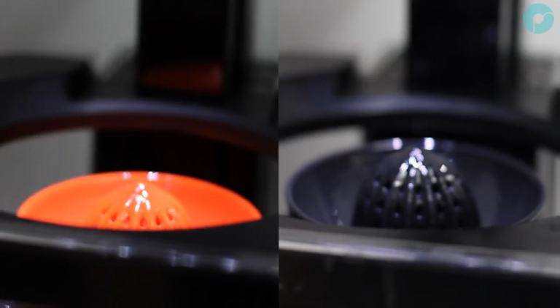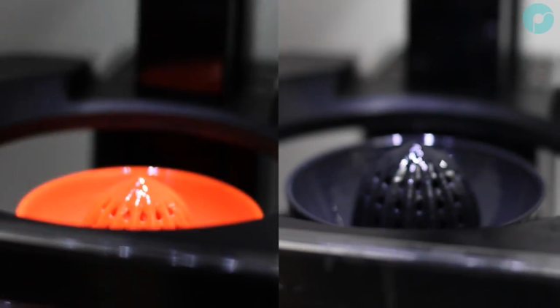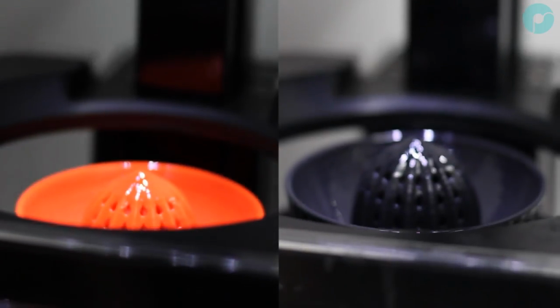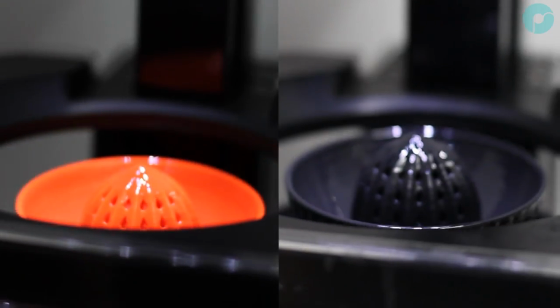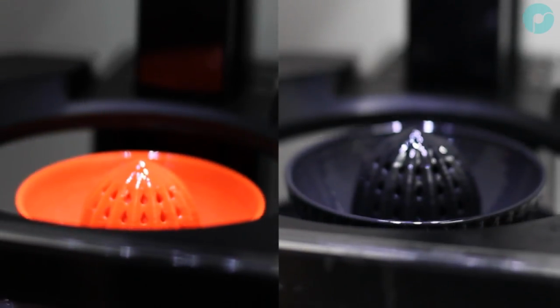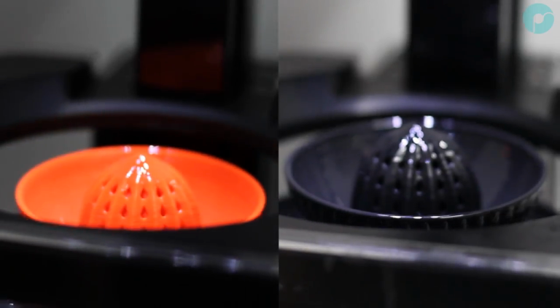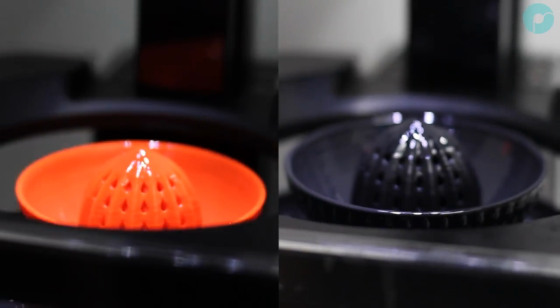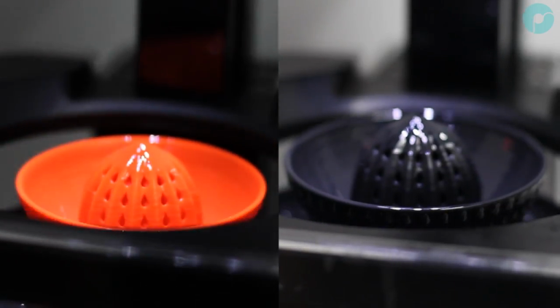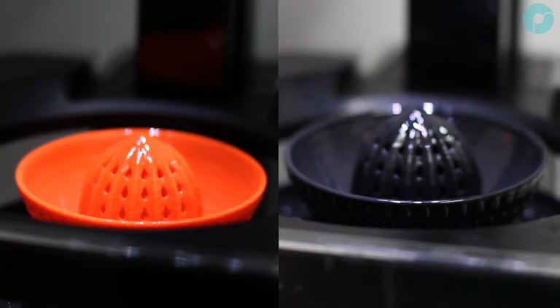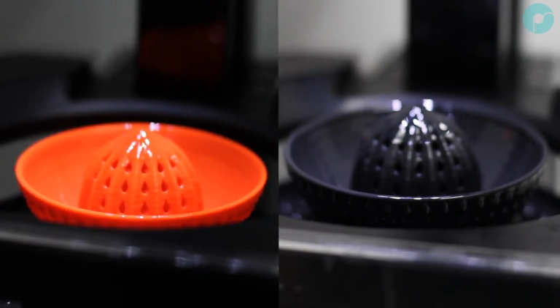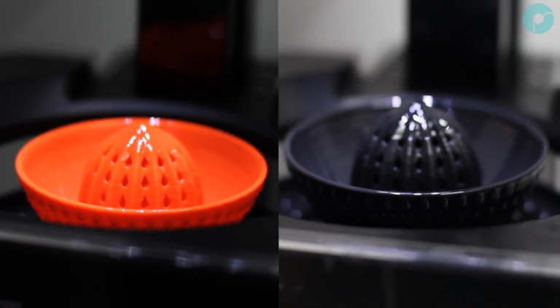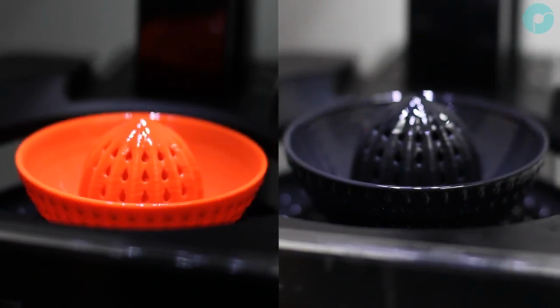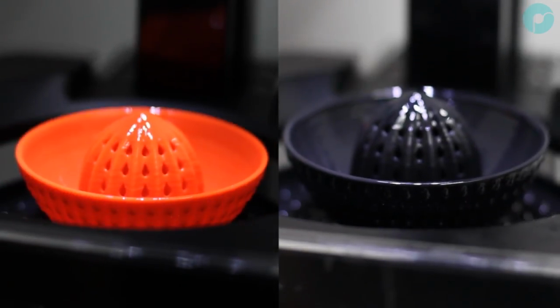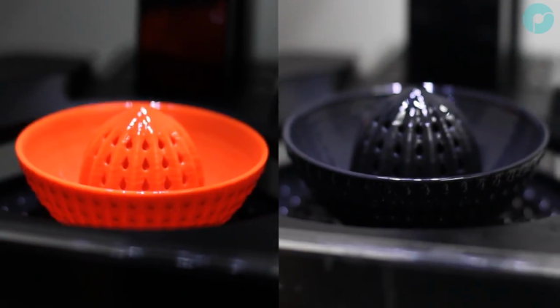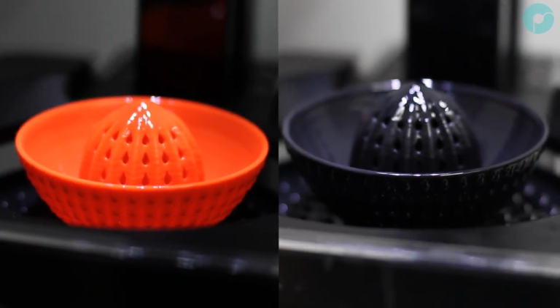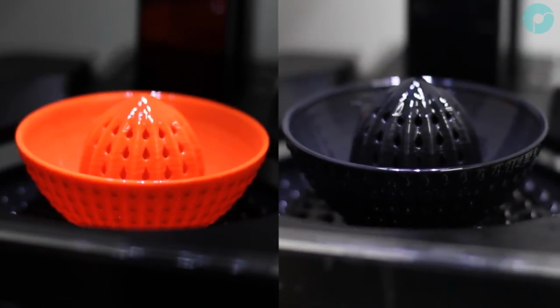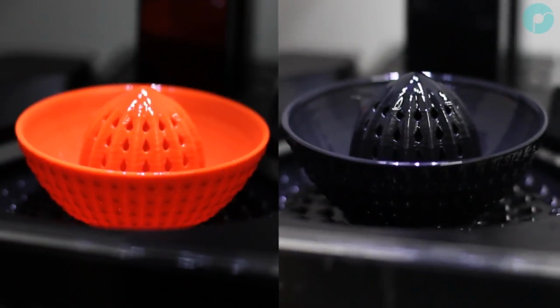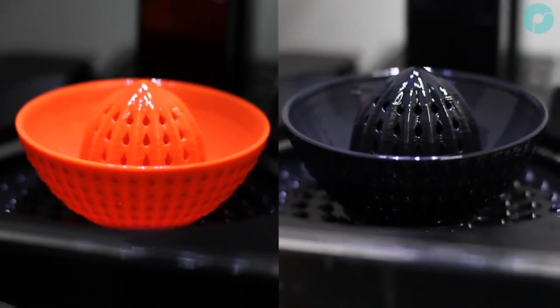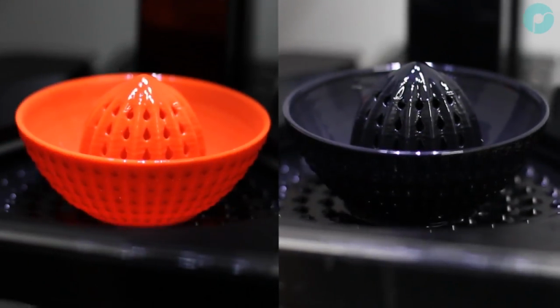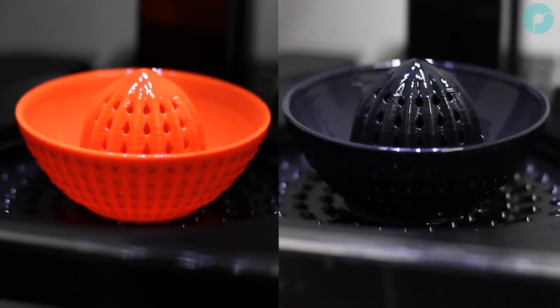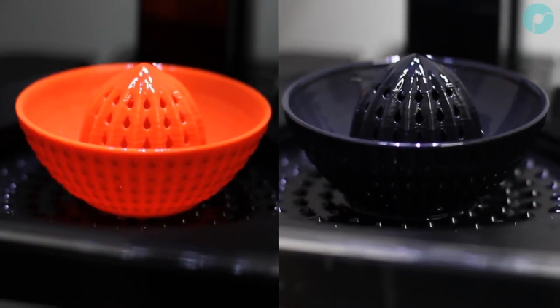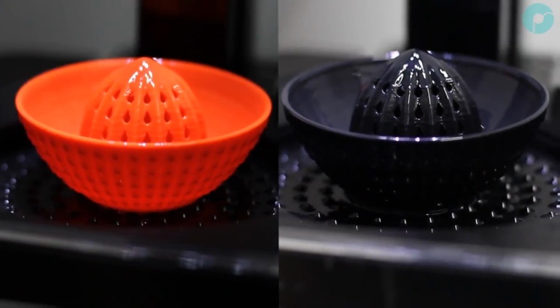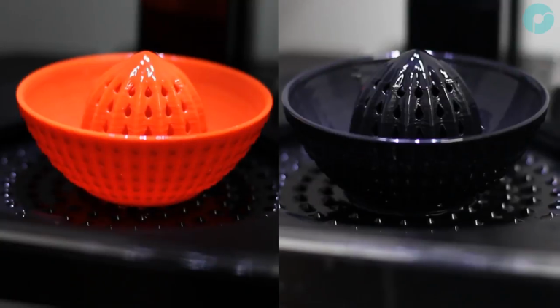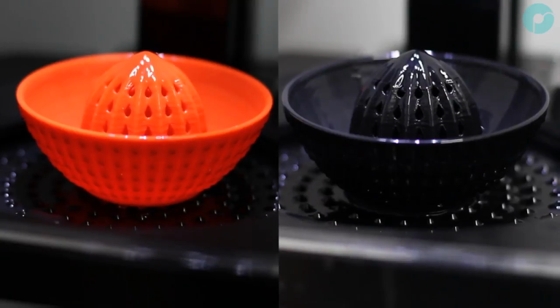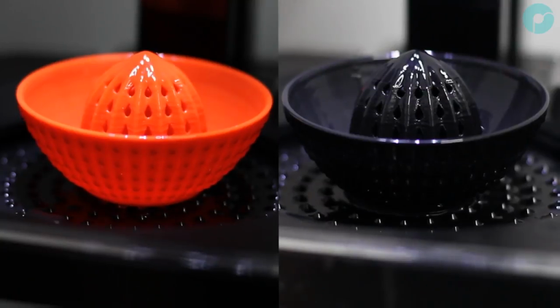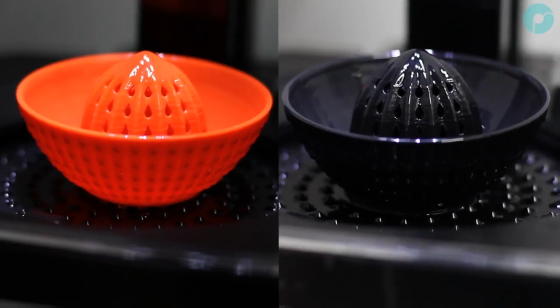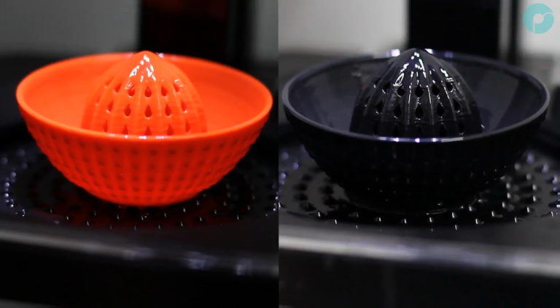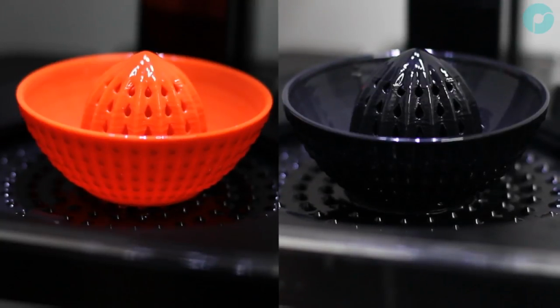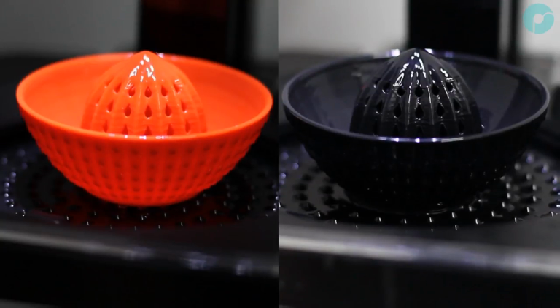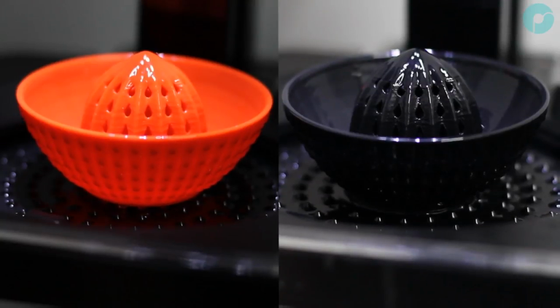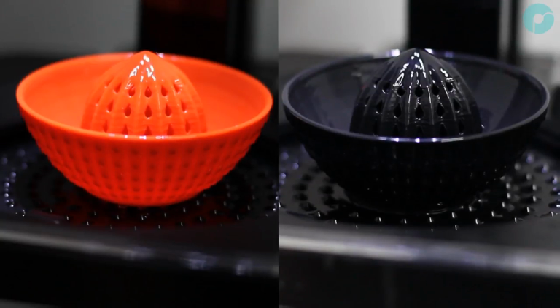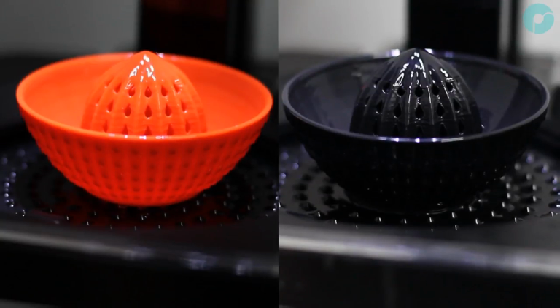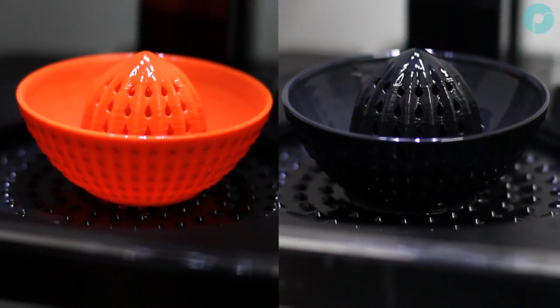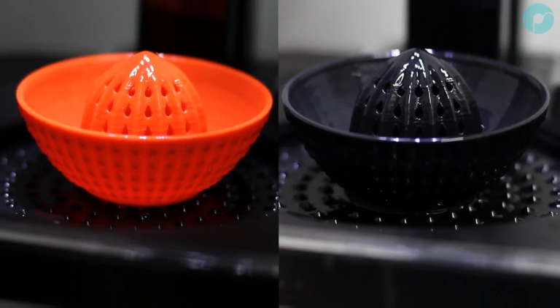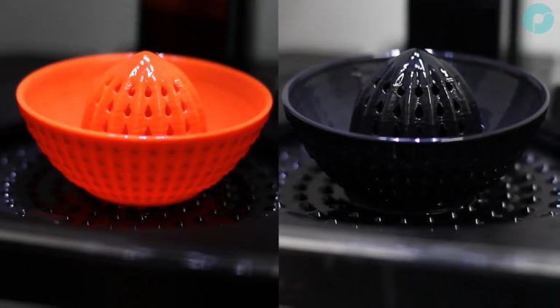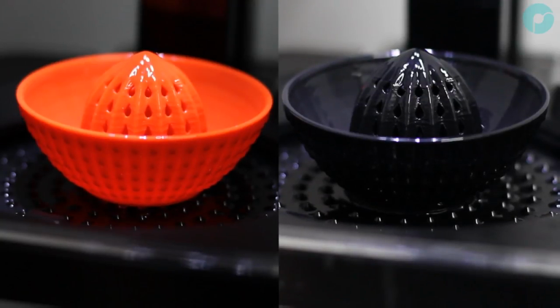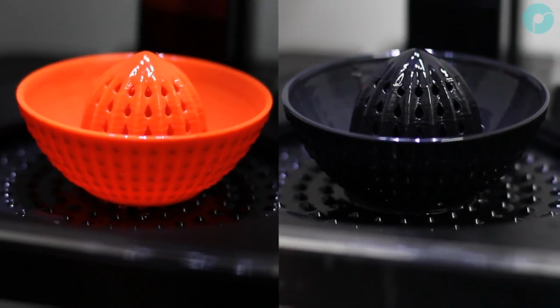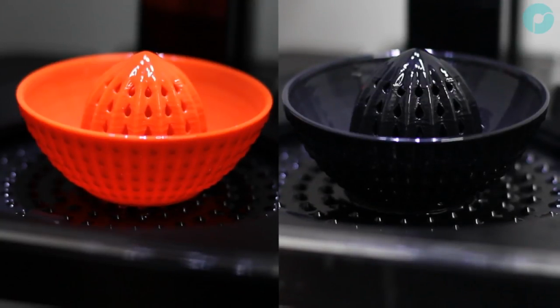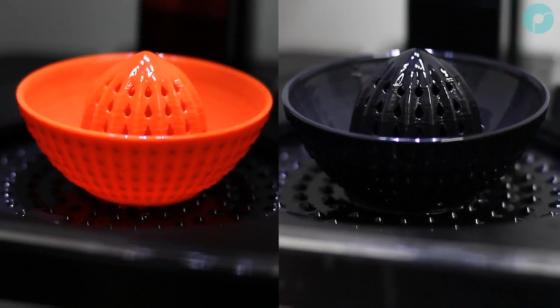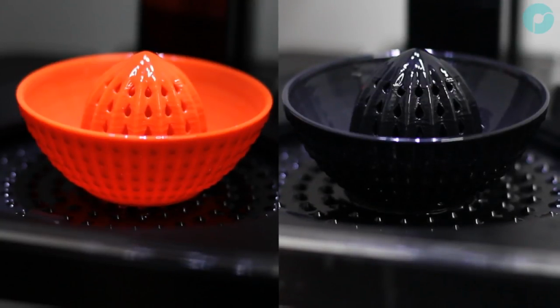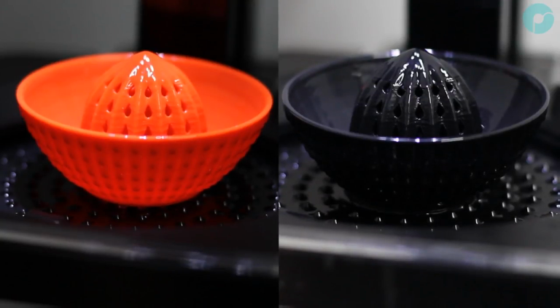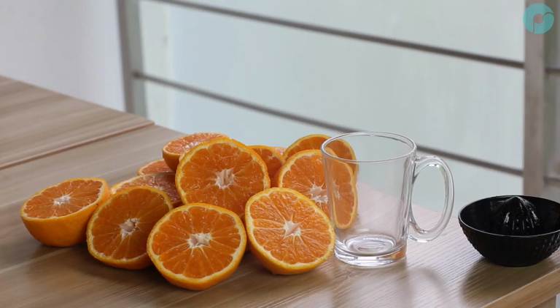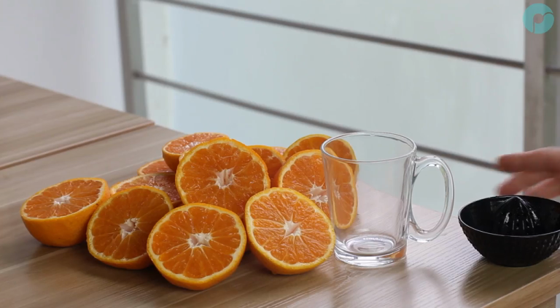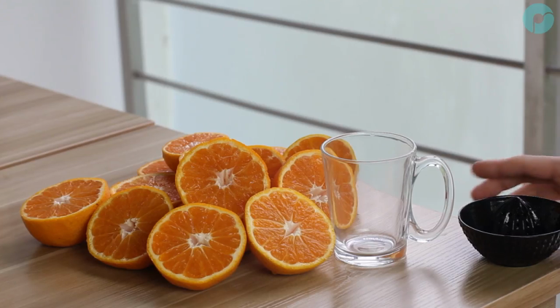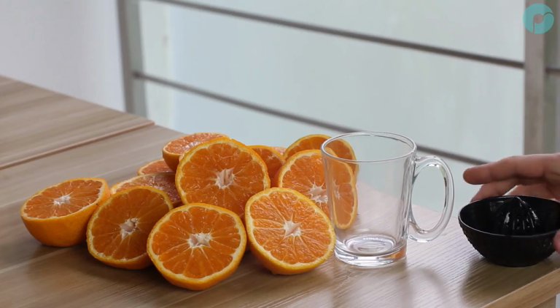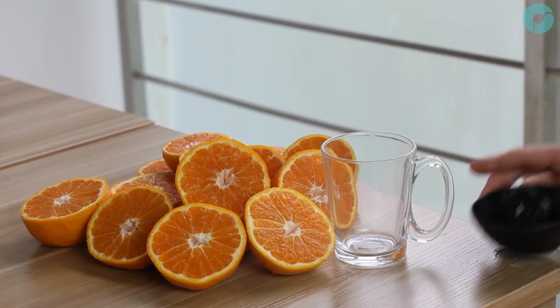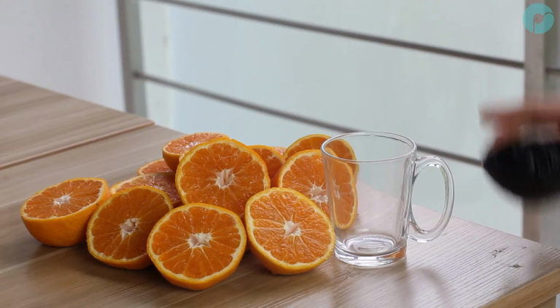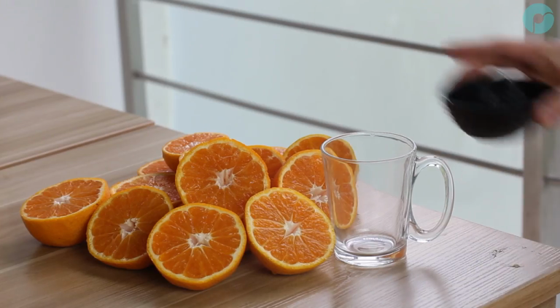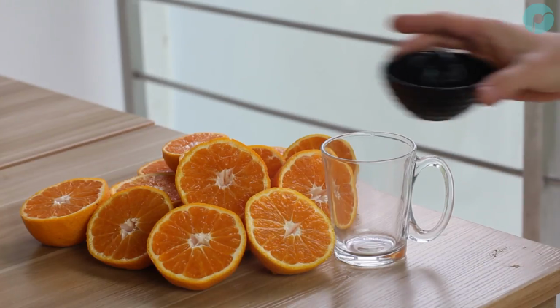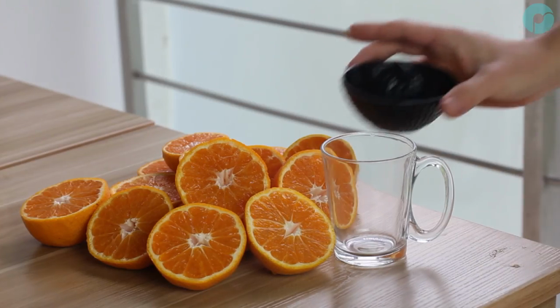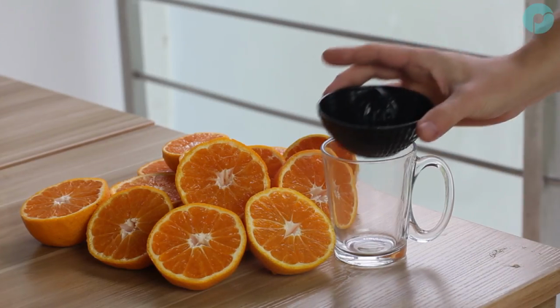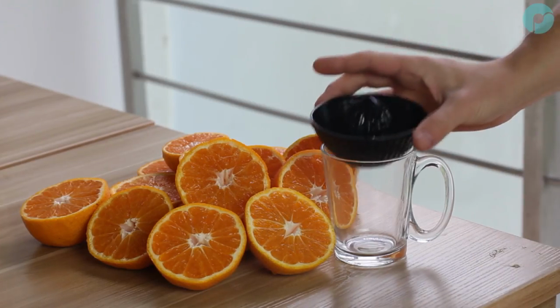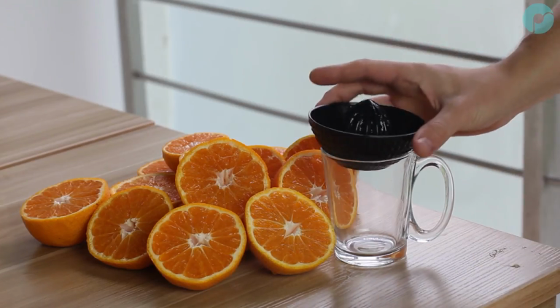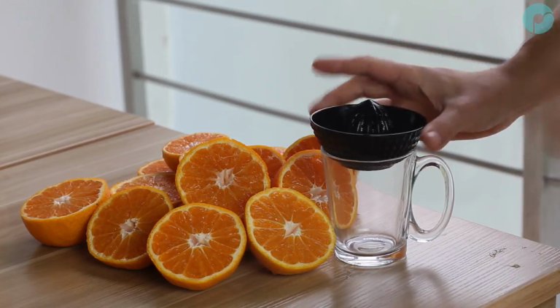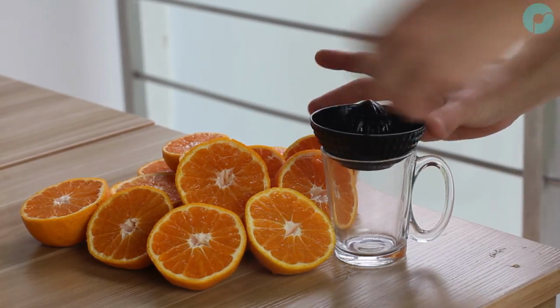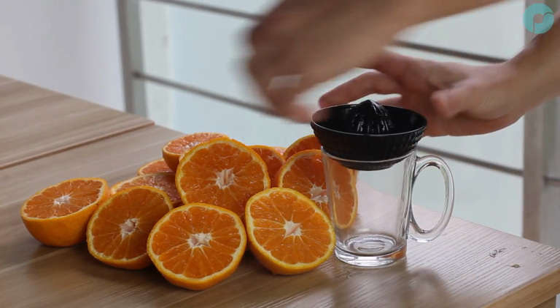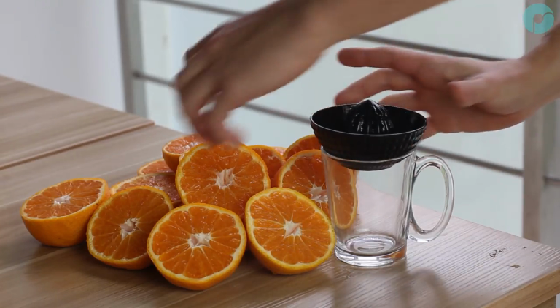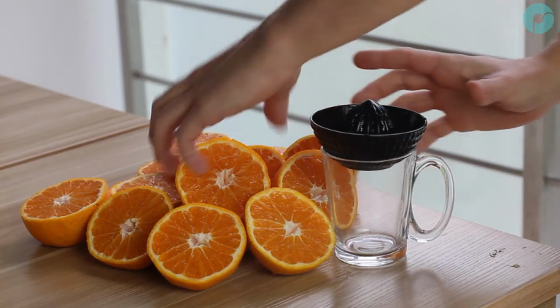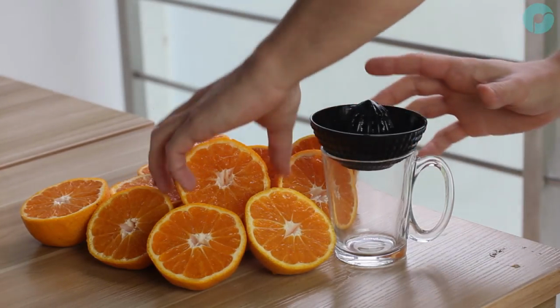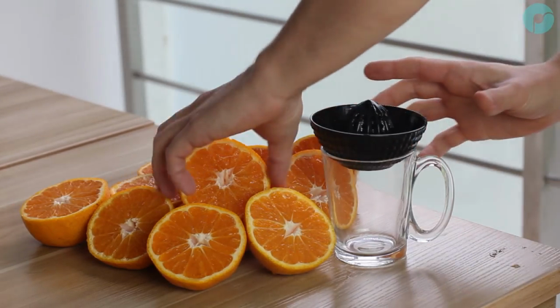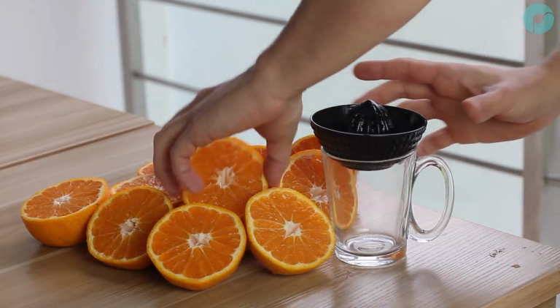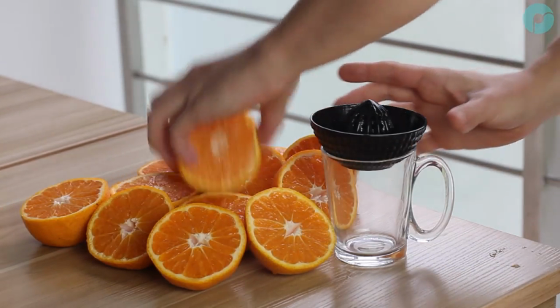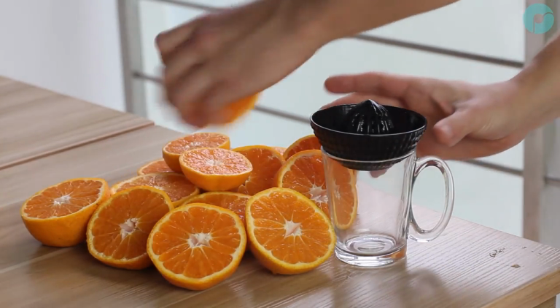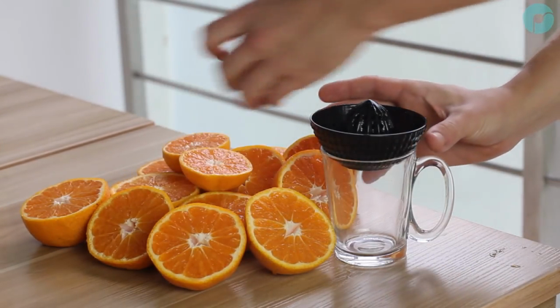The nebulizer is now available to purchase on polymaker.com, selling in packs of two for $19.99.